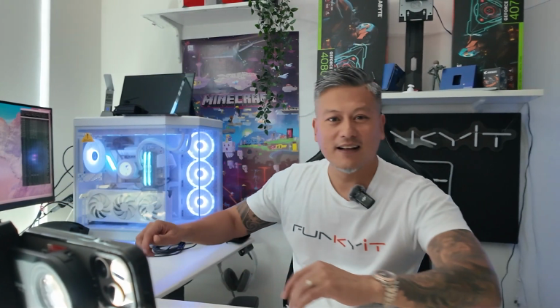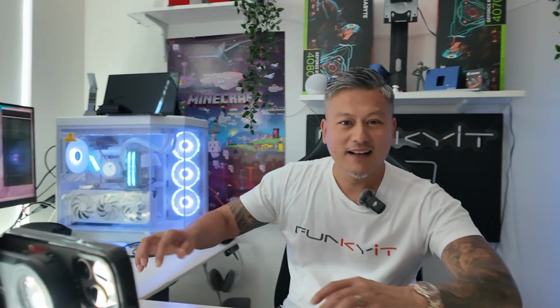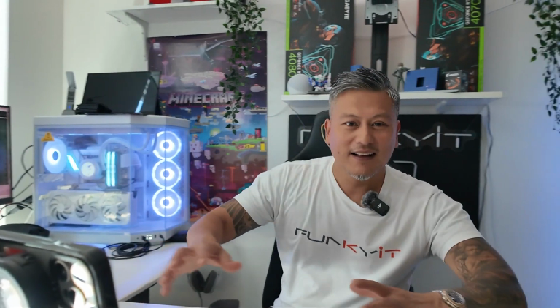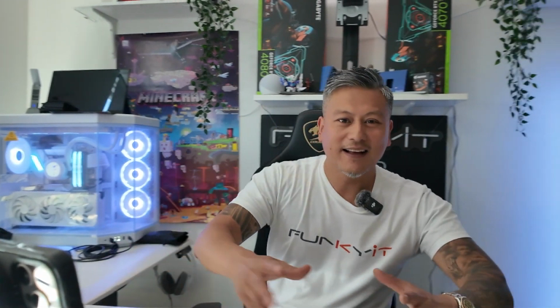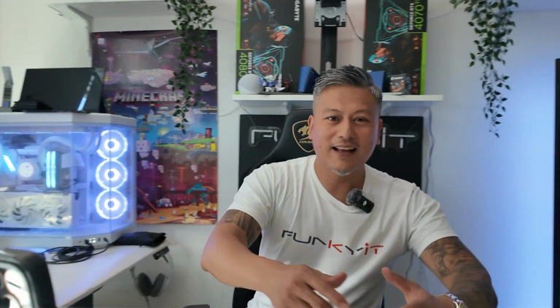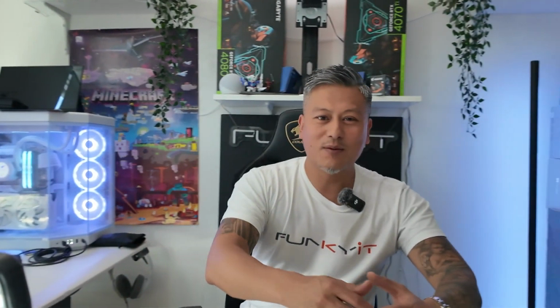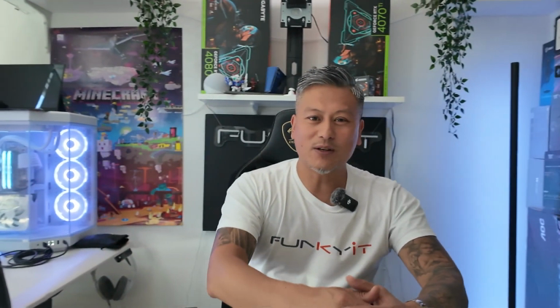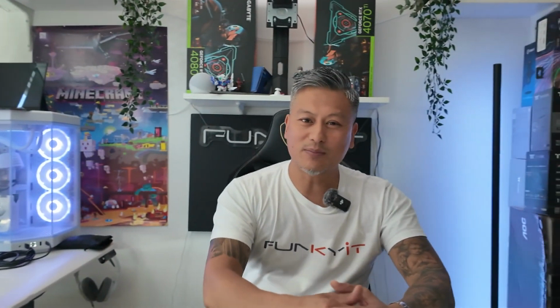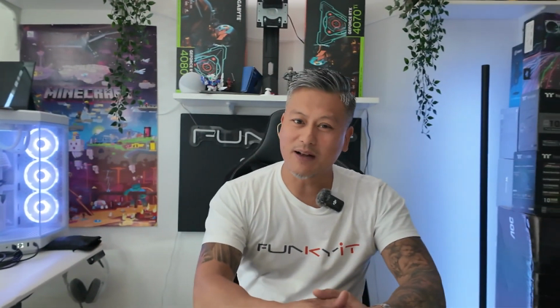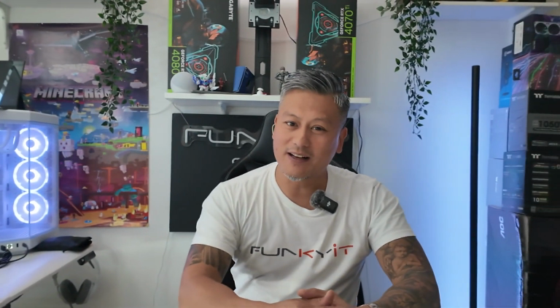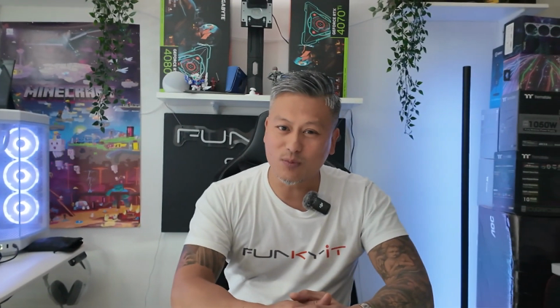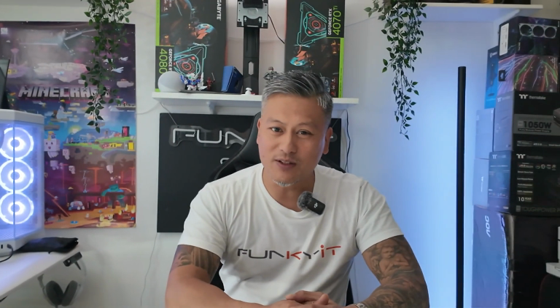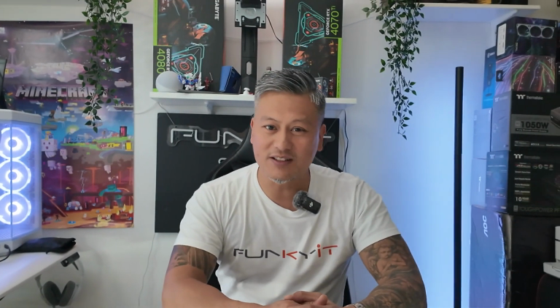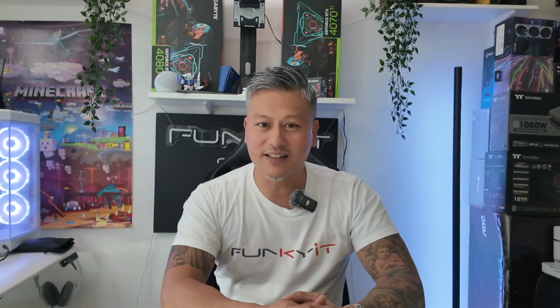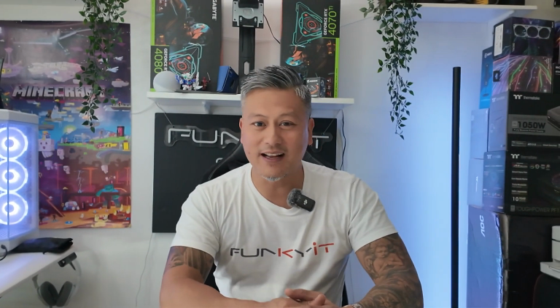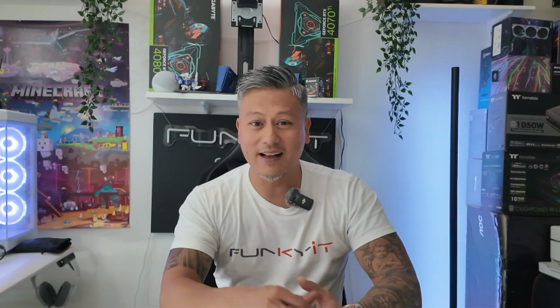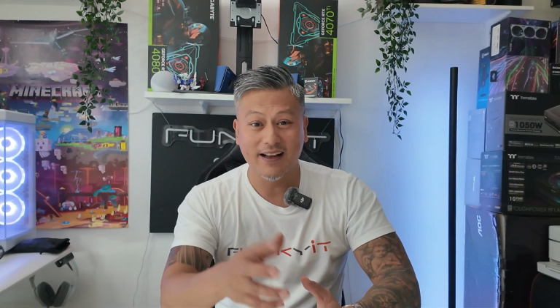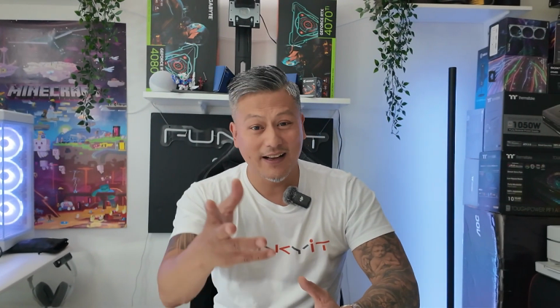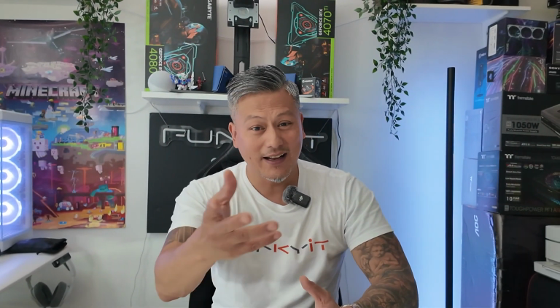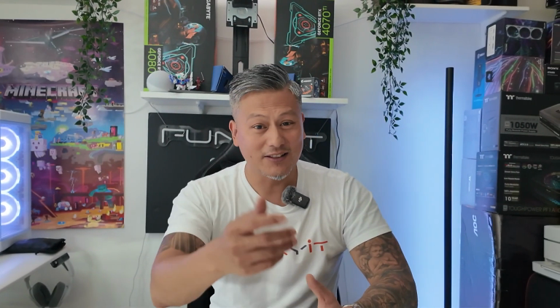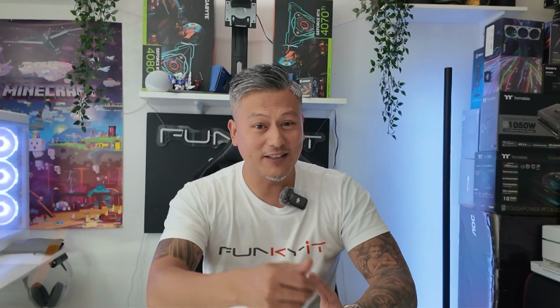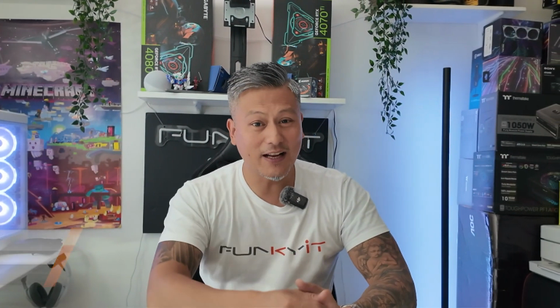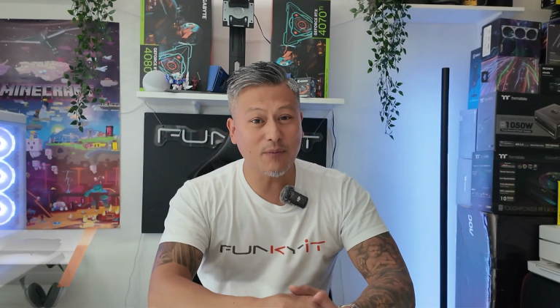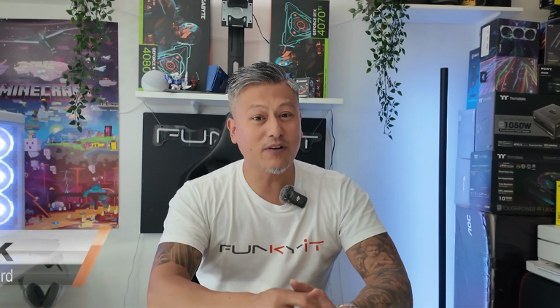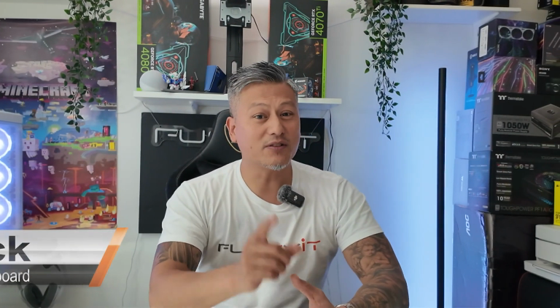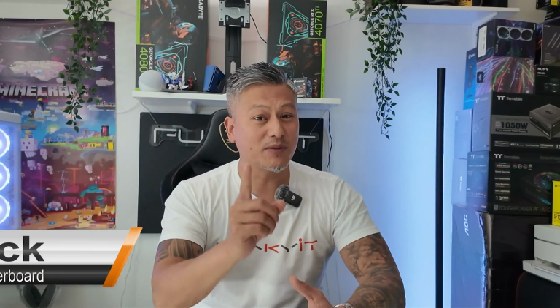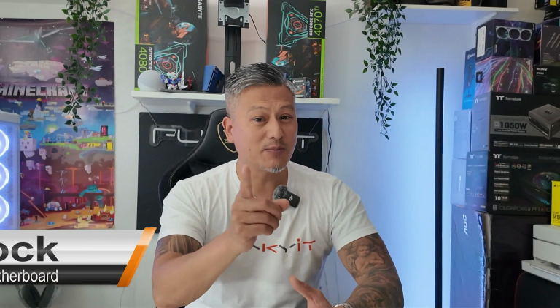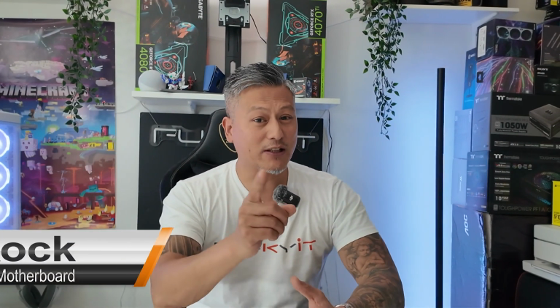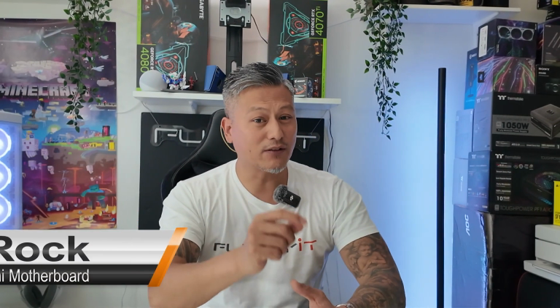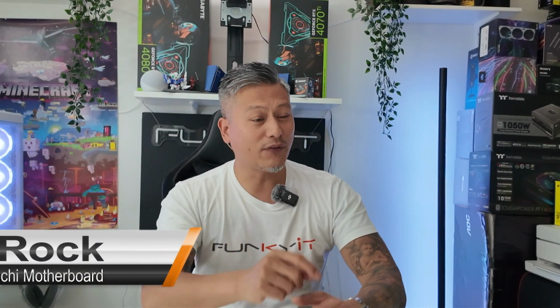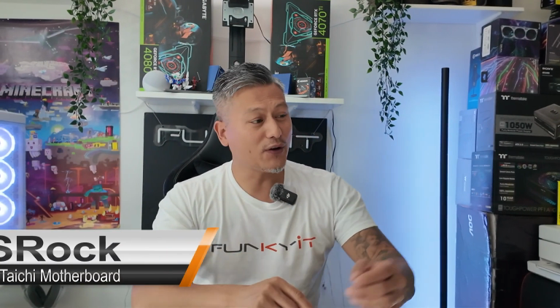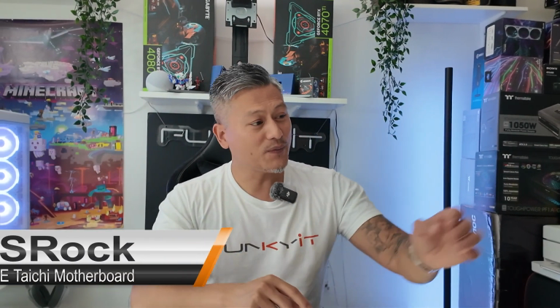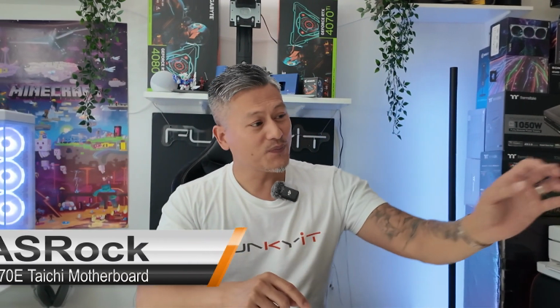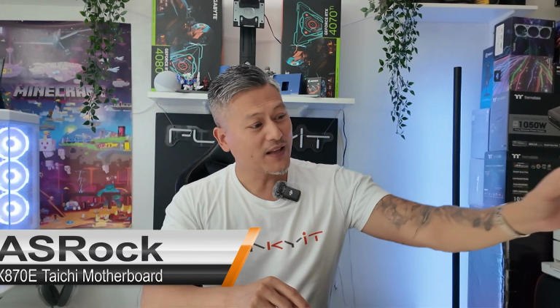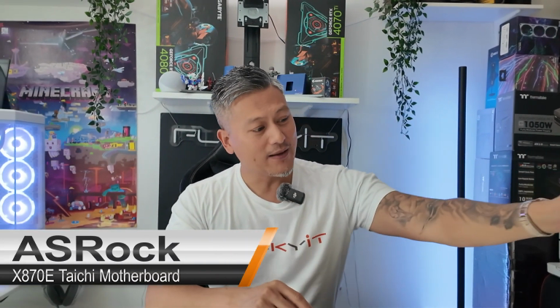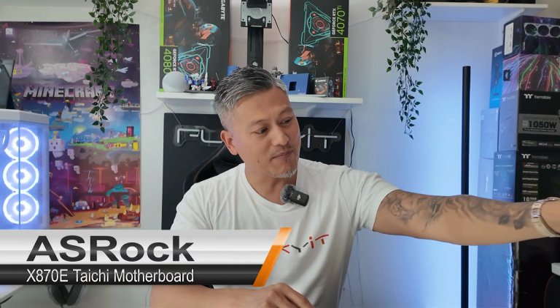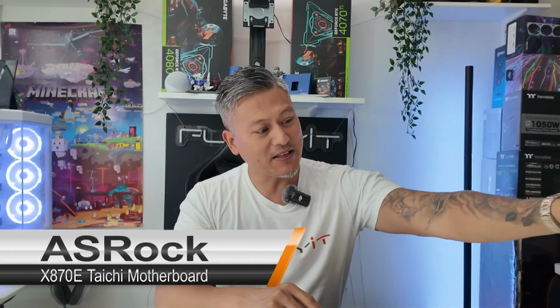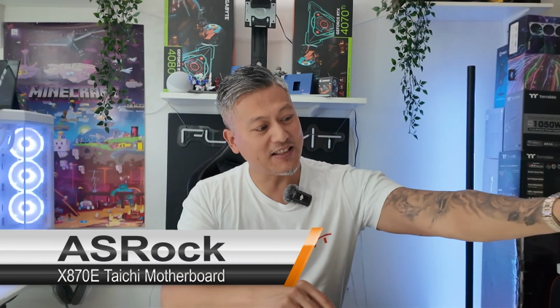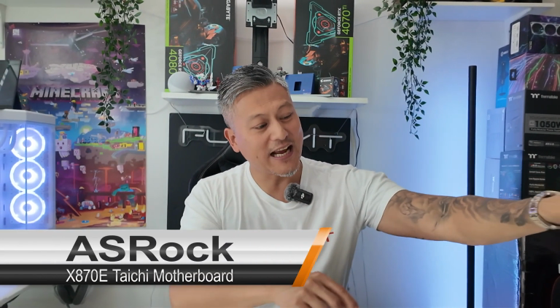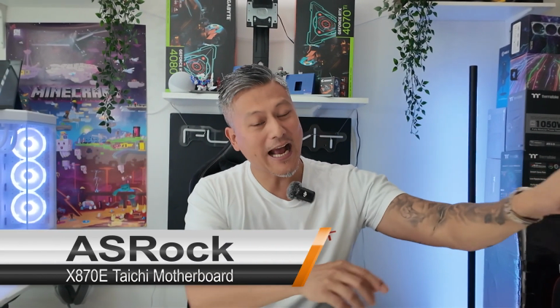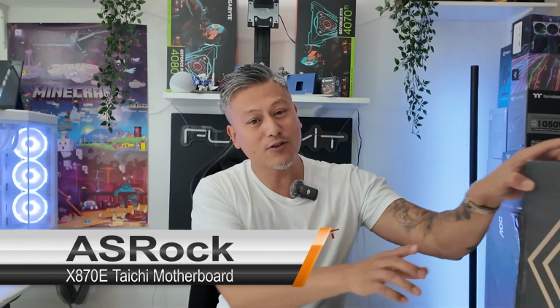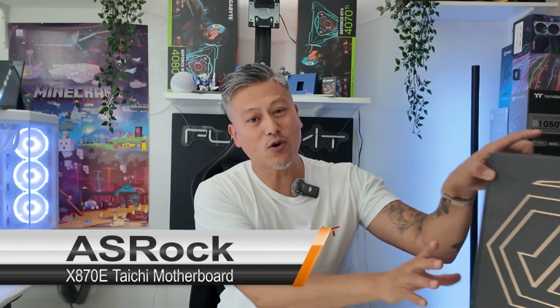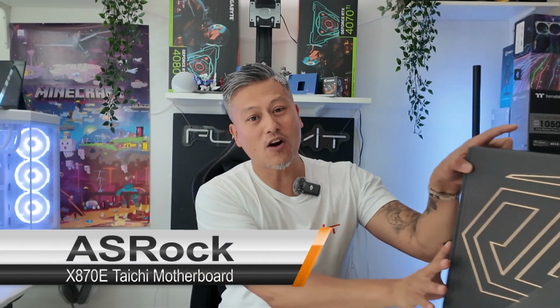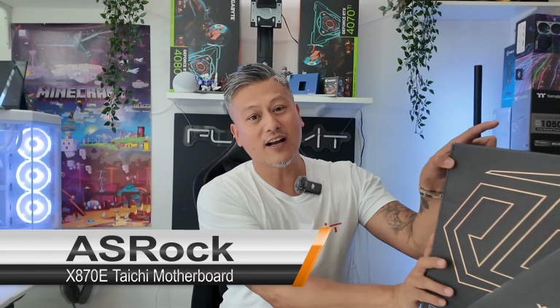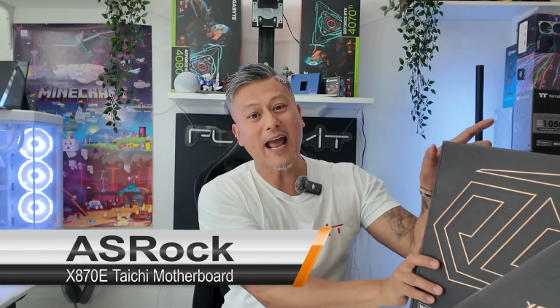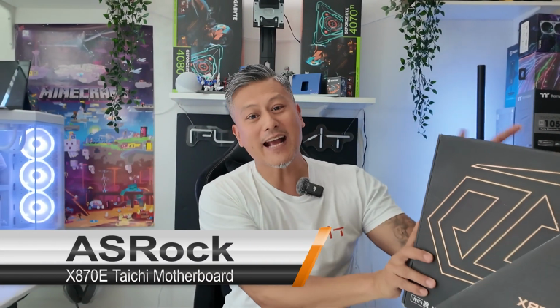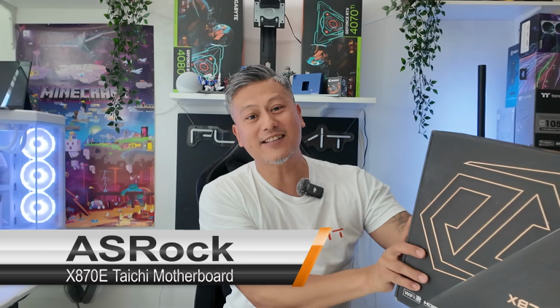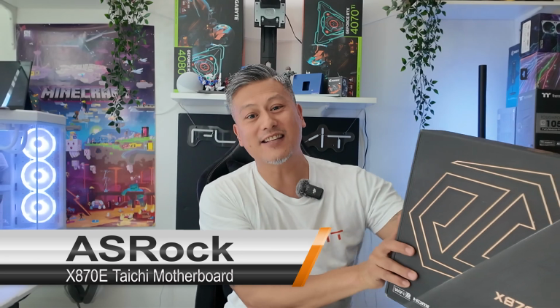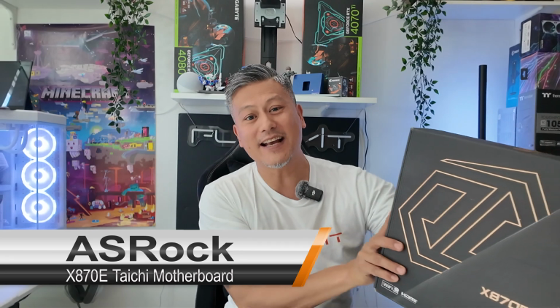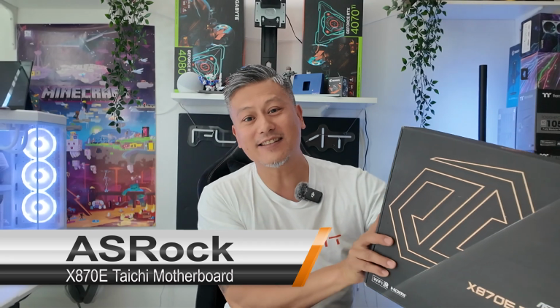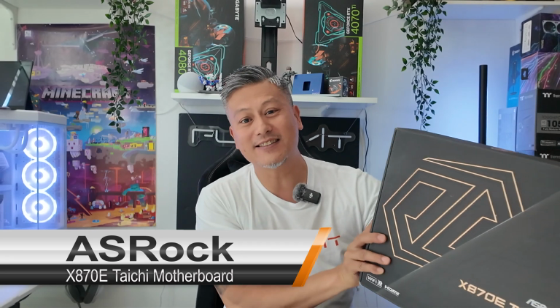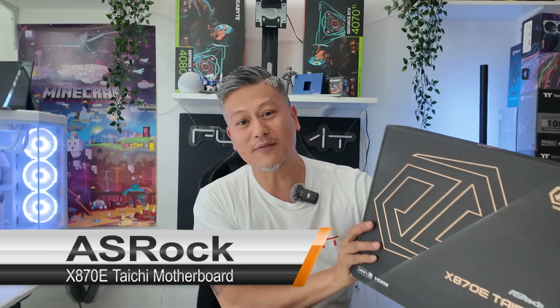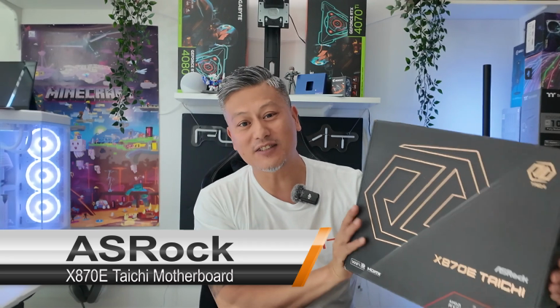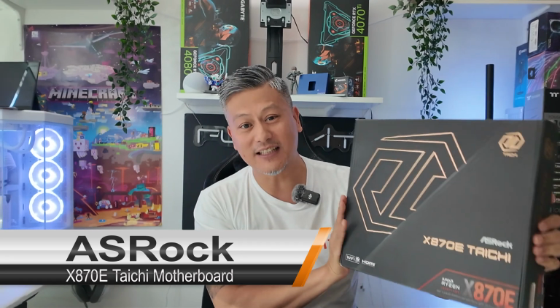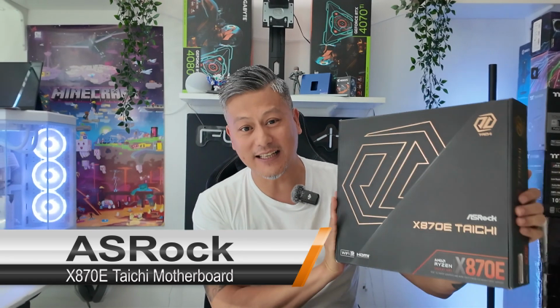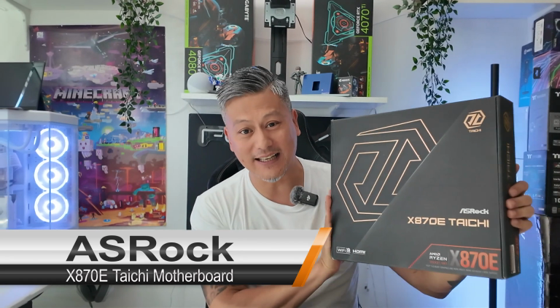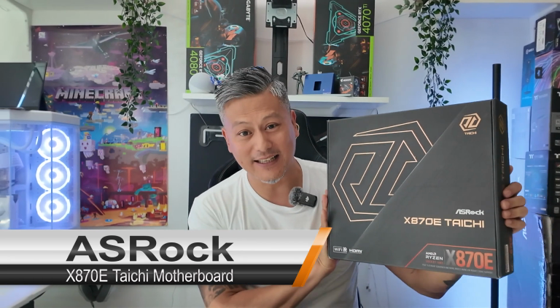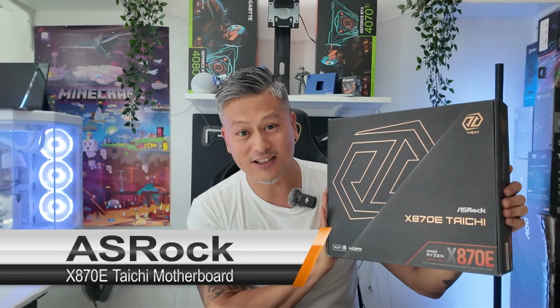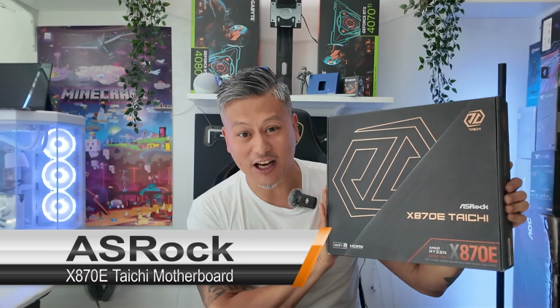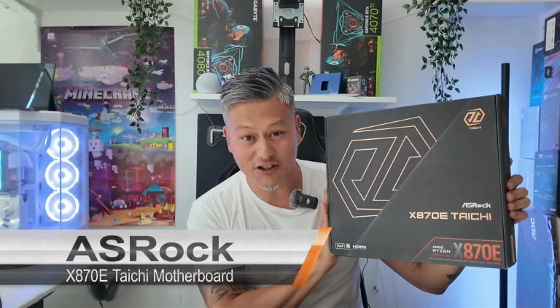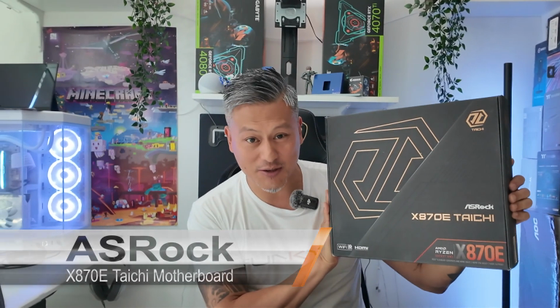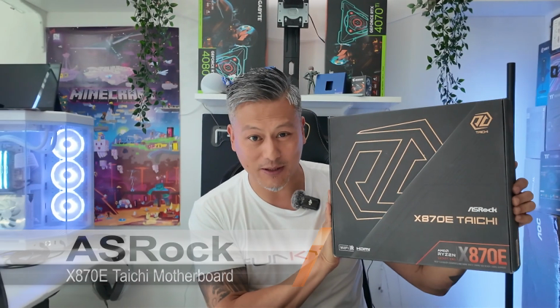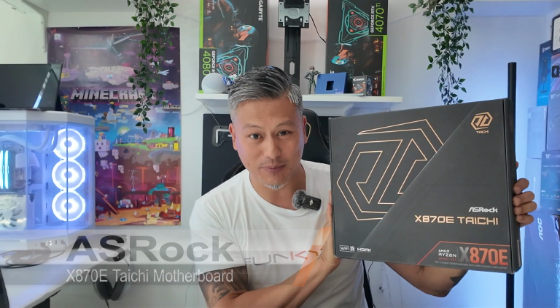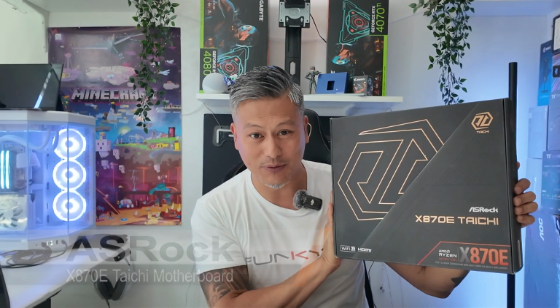Hey, what's up guys, Winston here and today we've got something special for you. Meet the ASRock X870E Tai Chi motherboard.